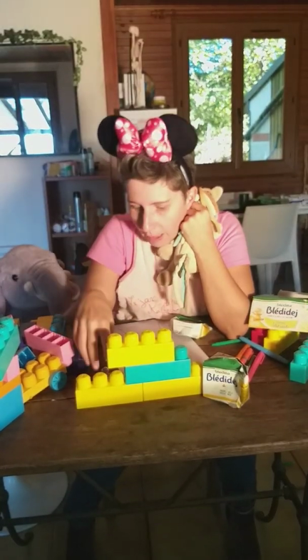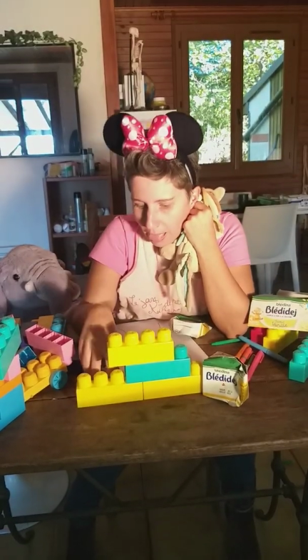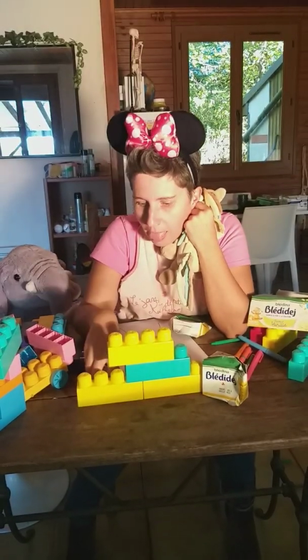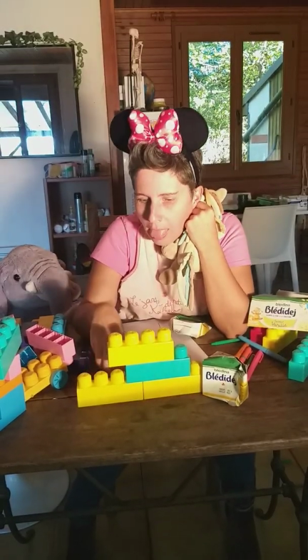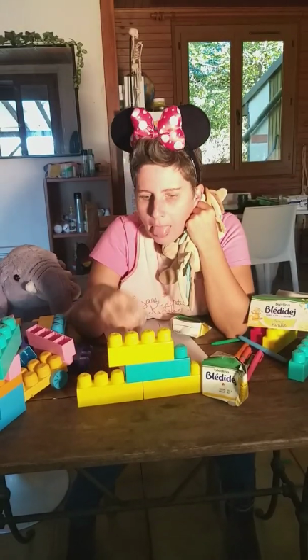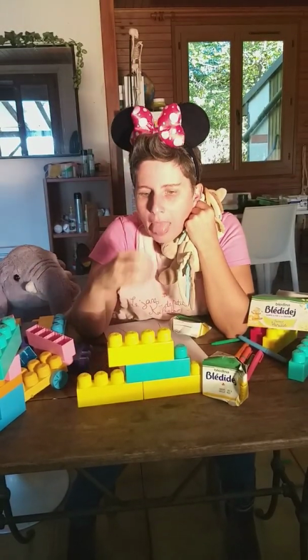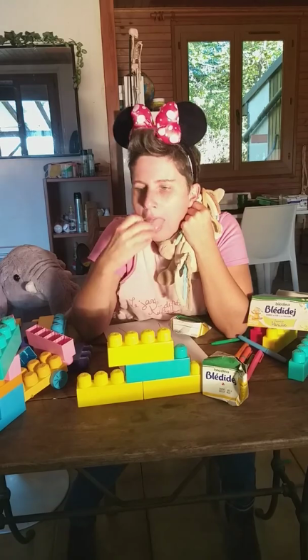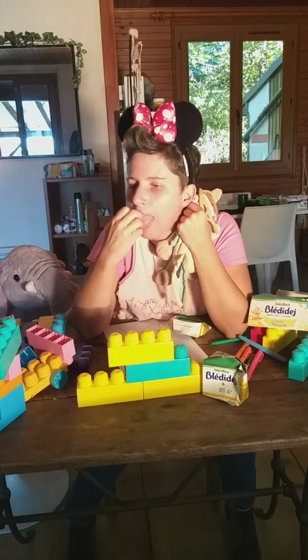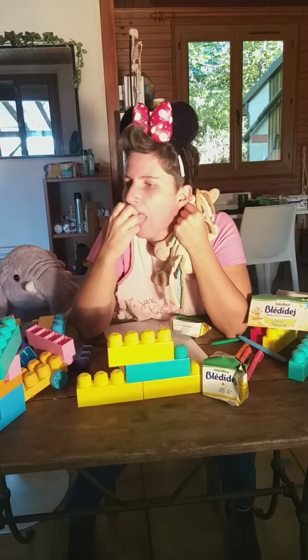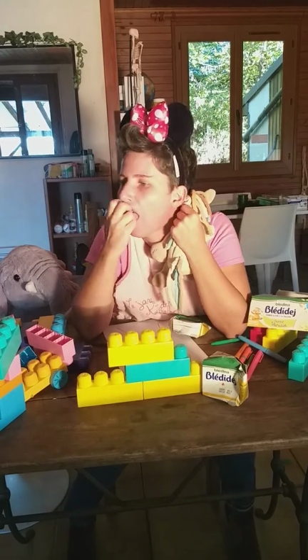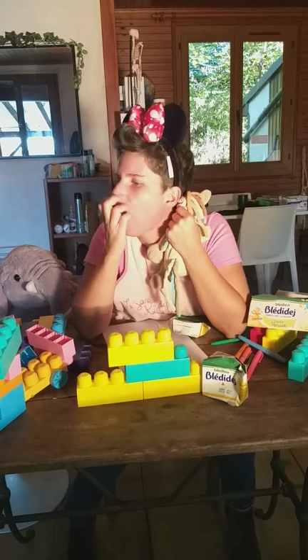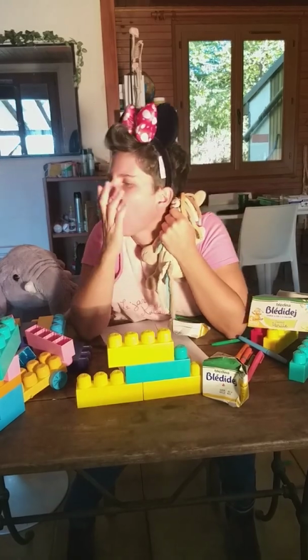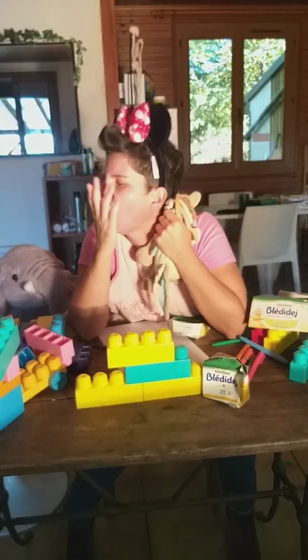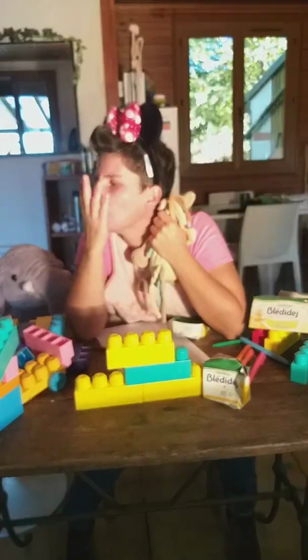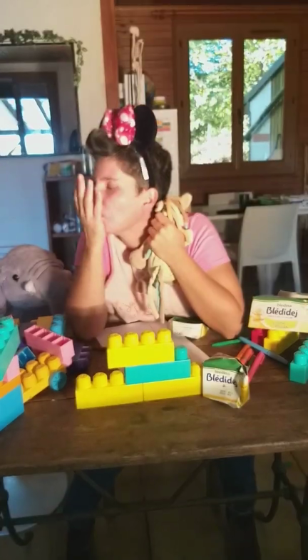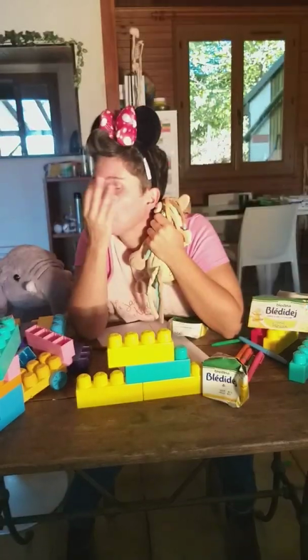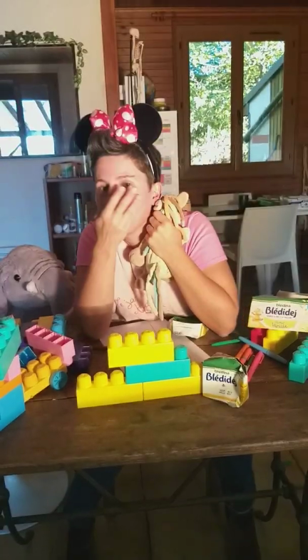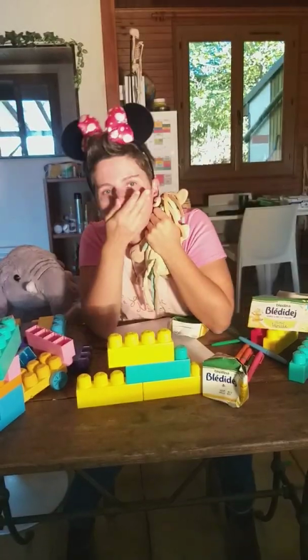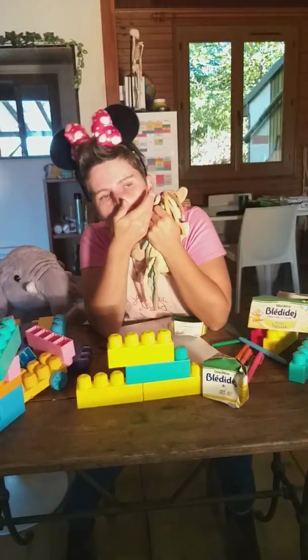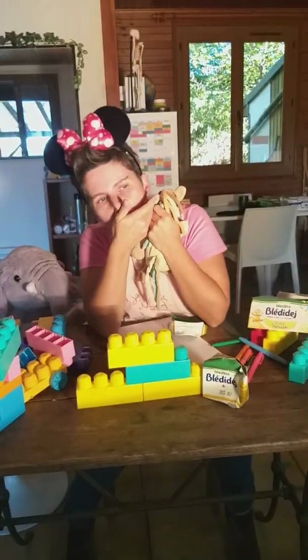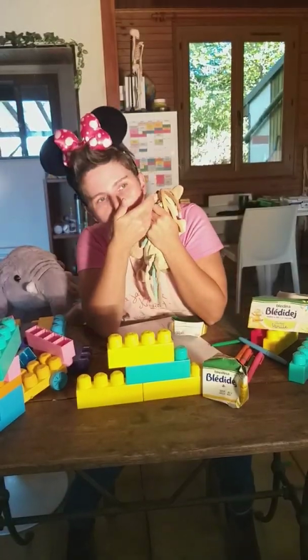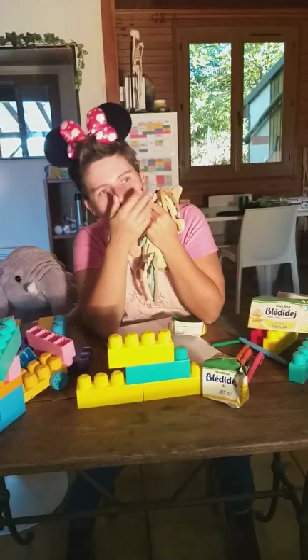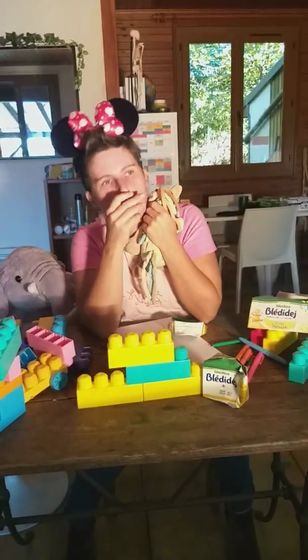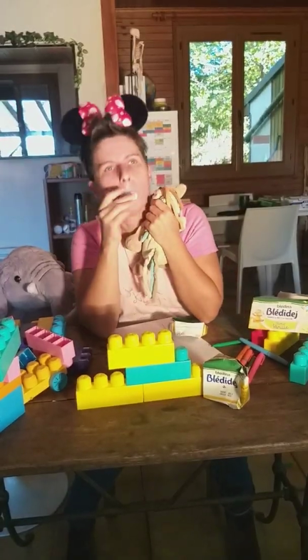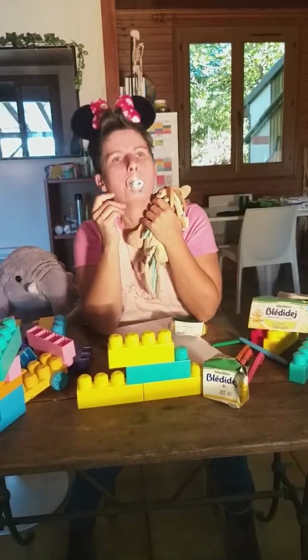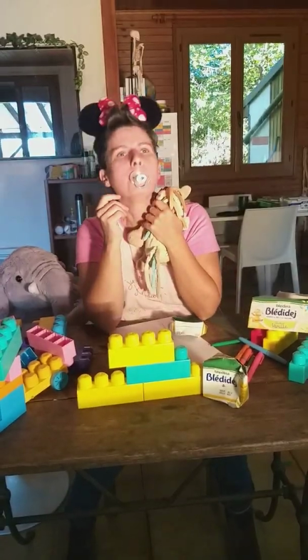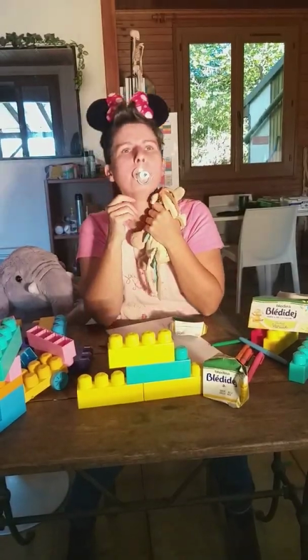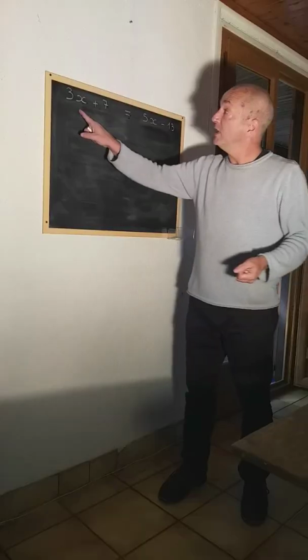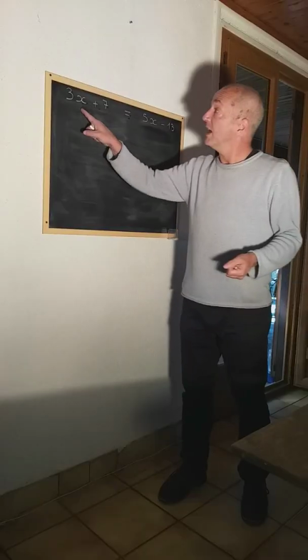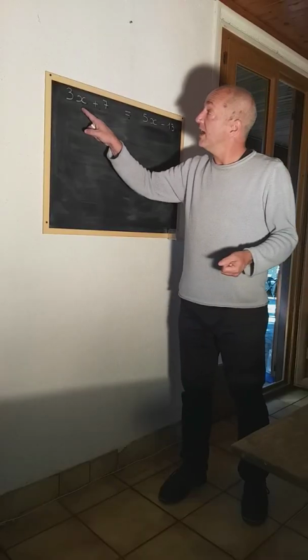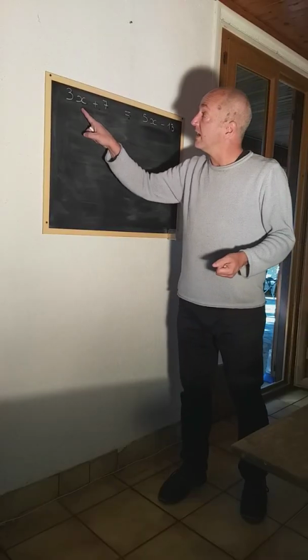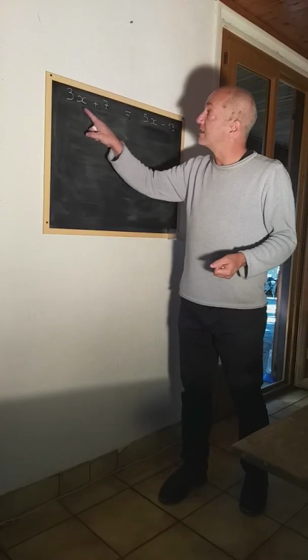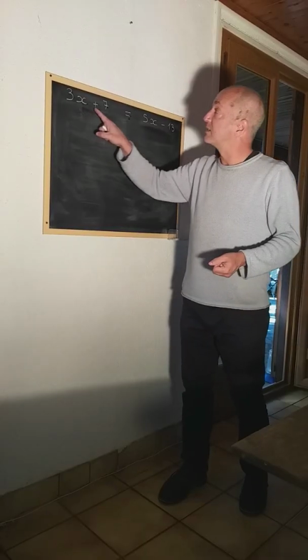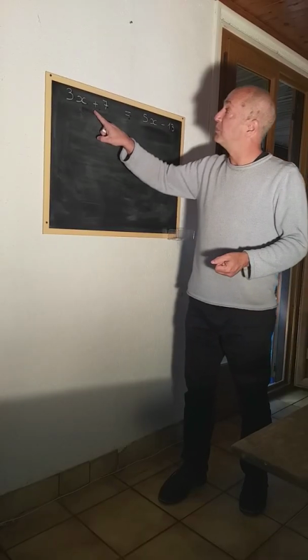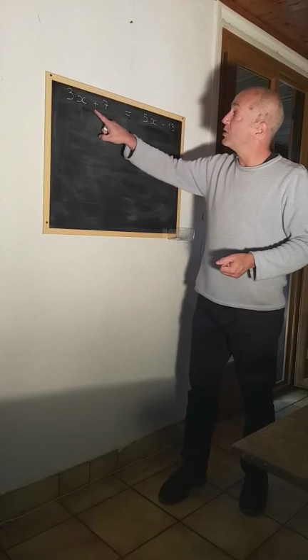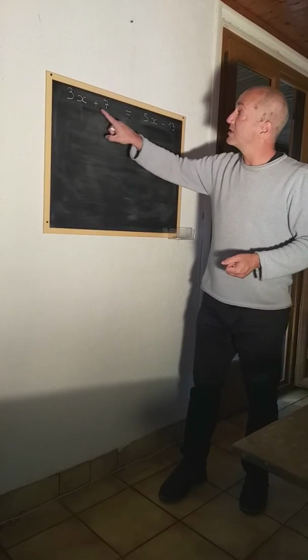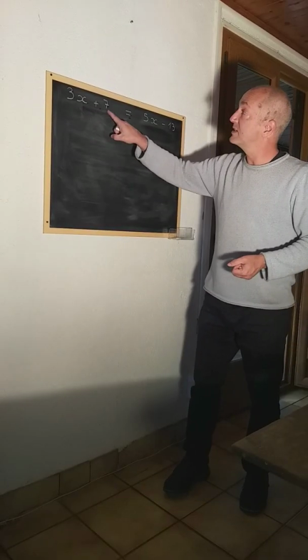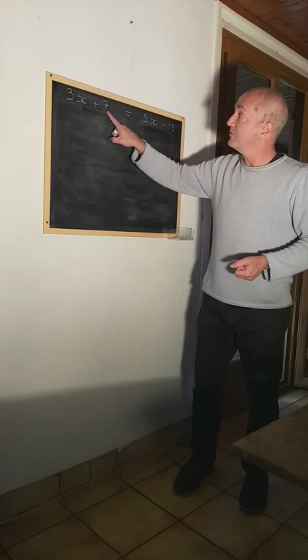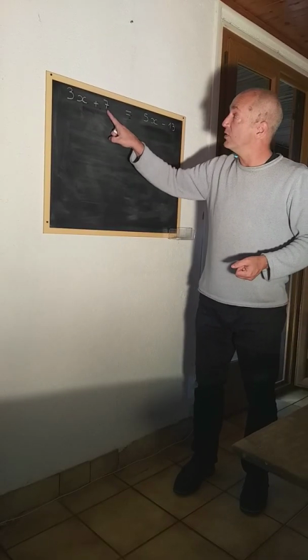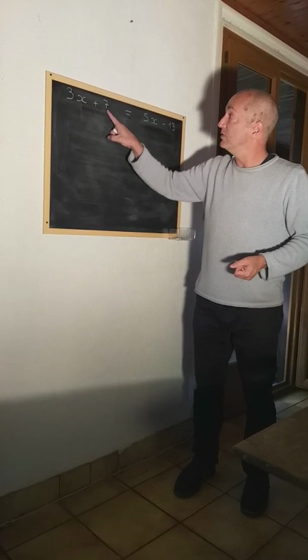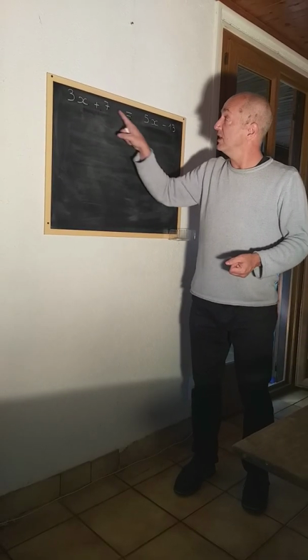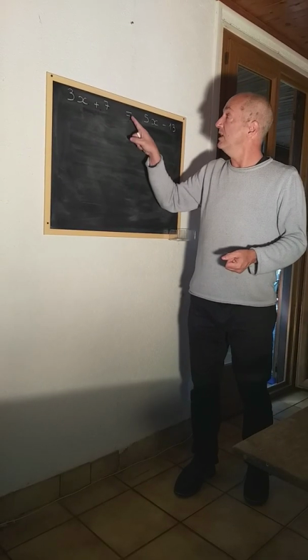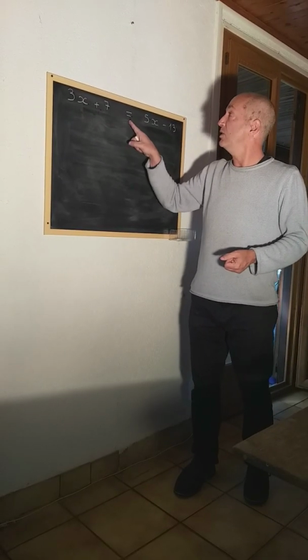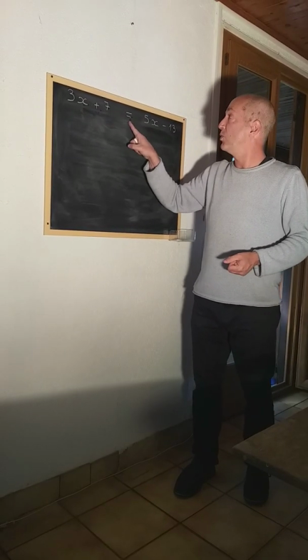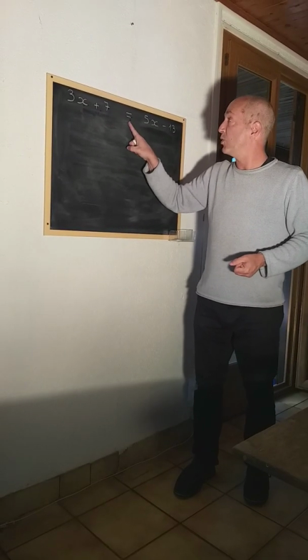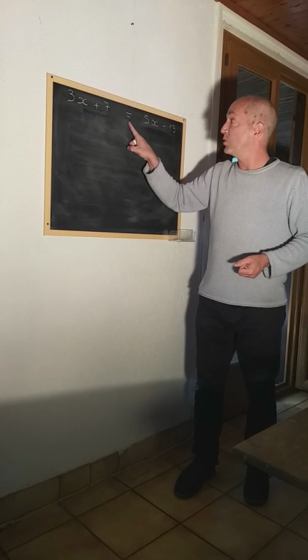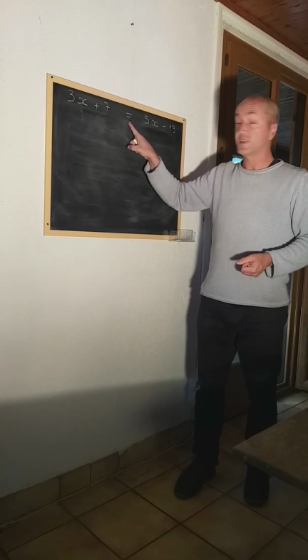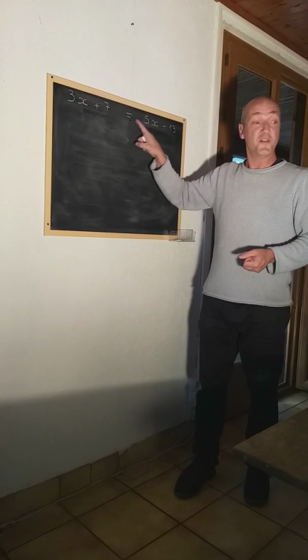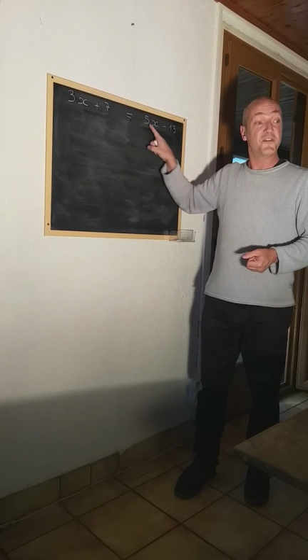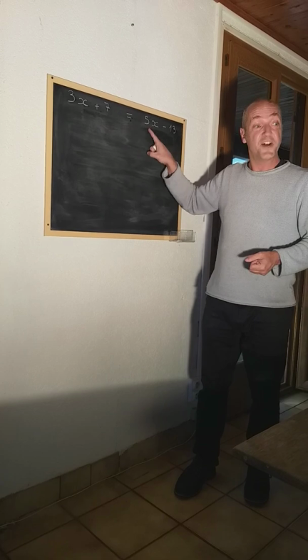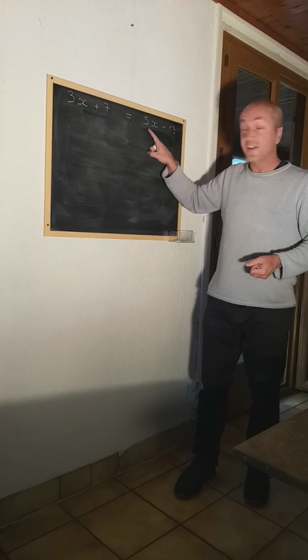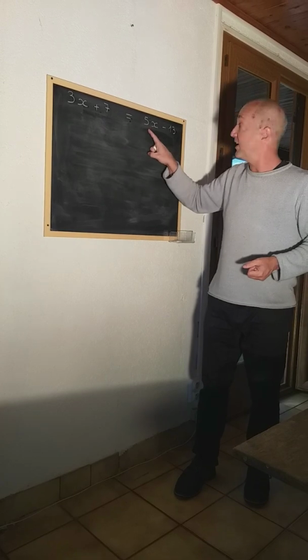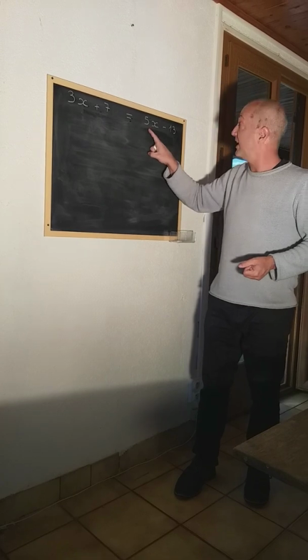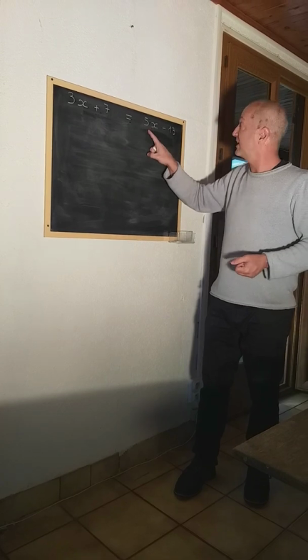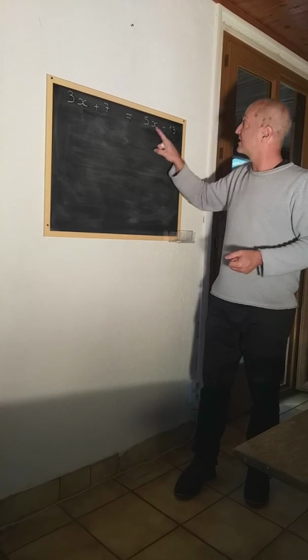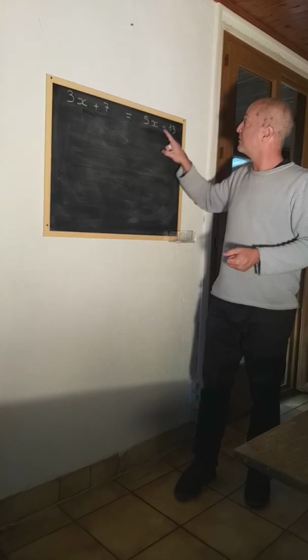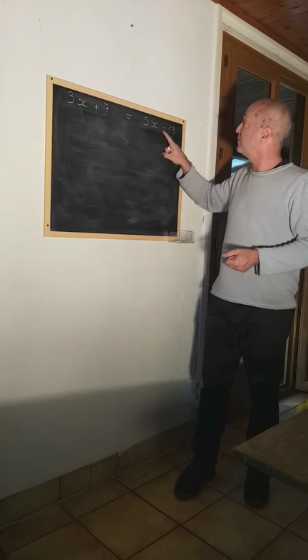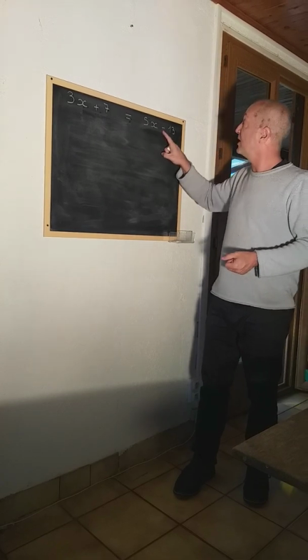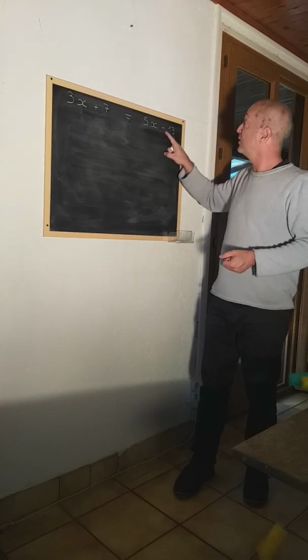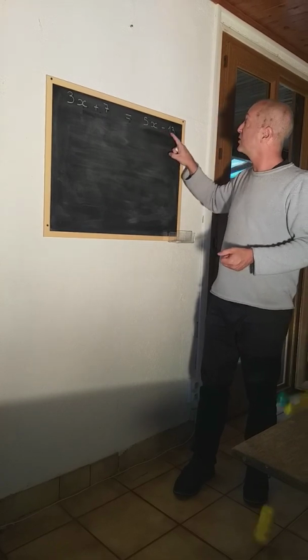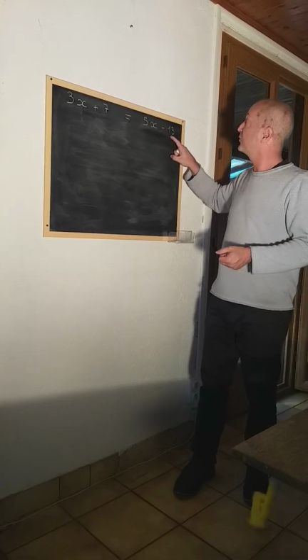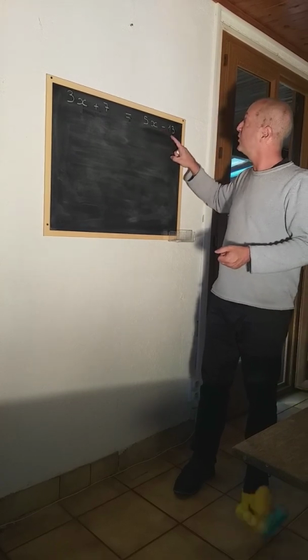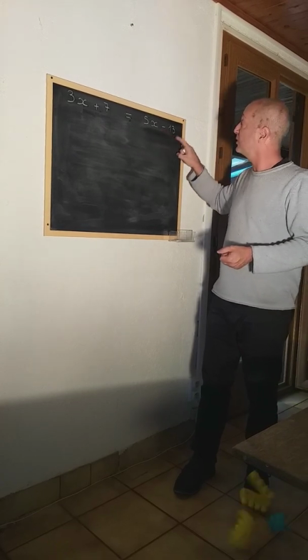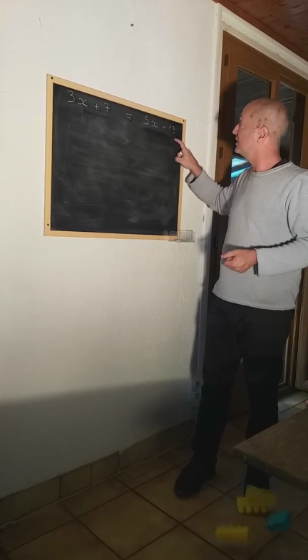Let's start with this equation I wrote on the board: 3x plus 7 equals 5x minus 40.